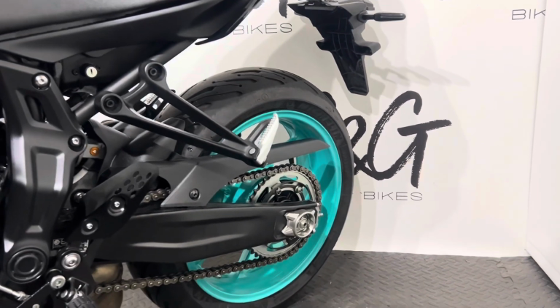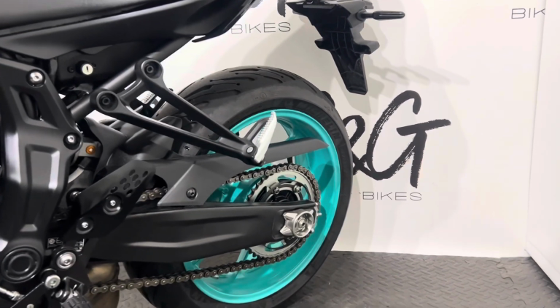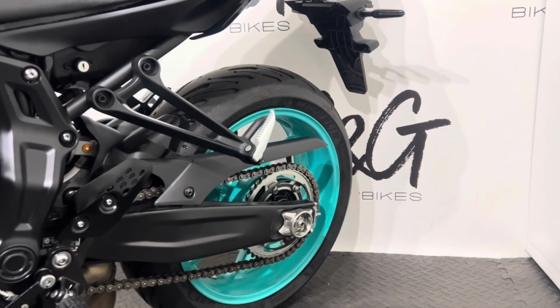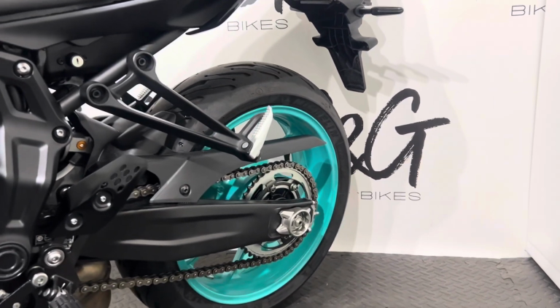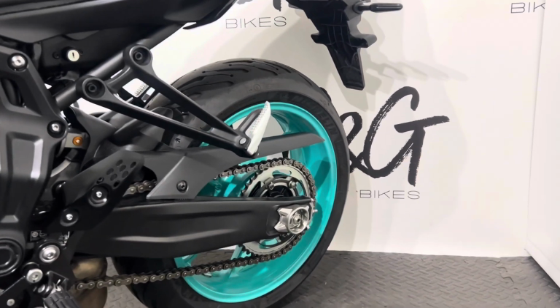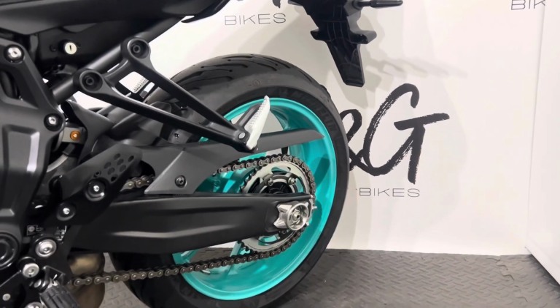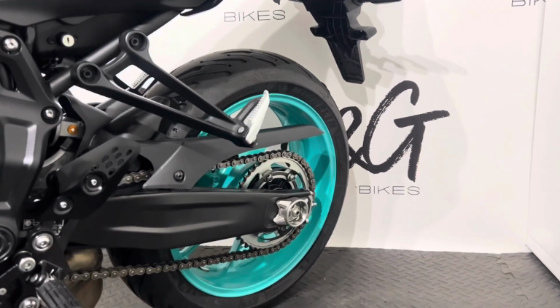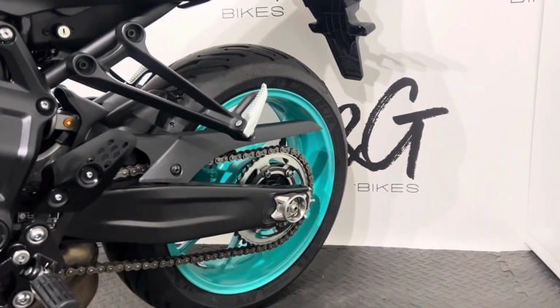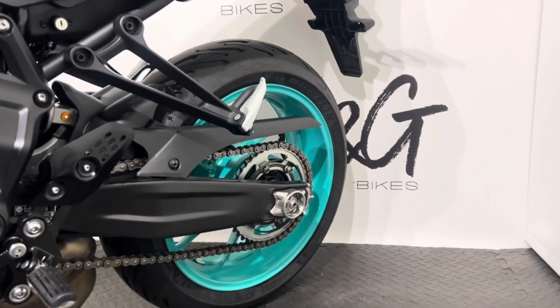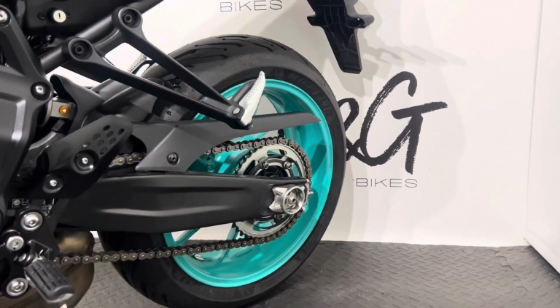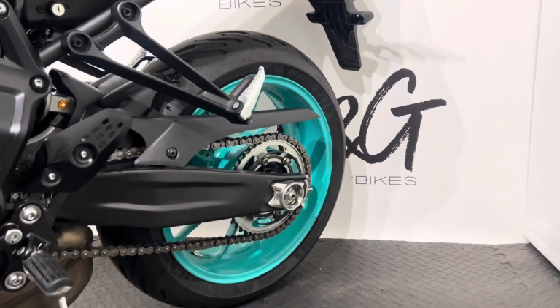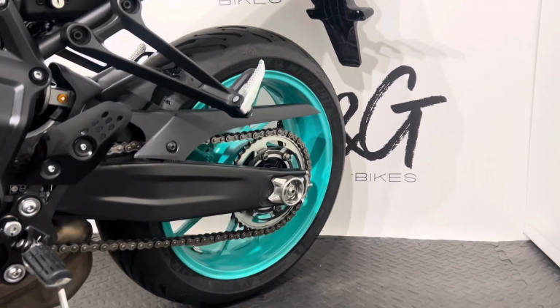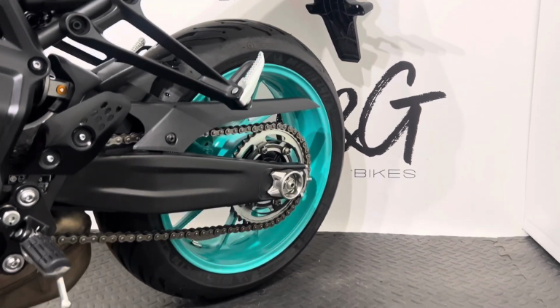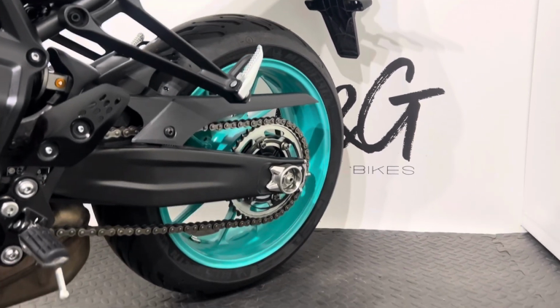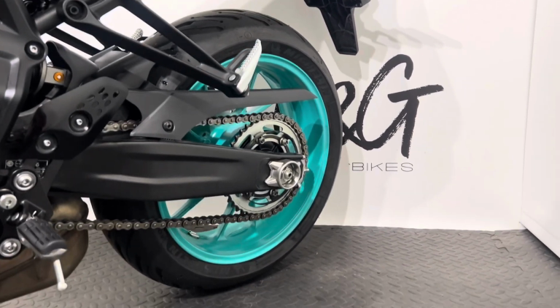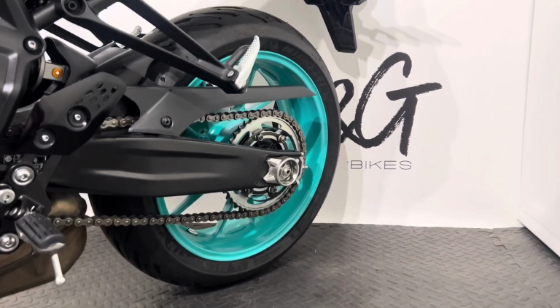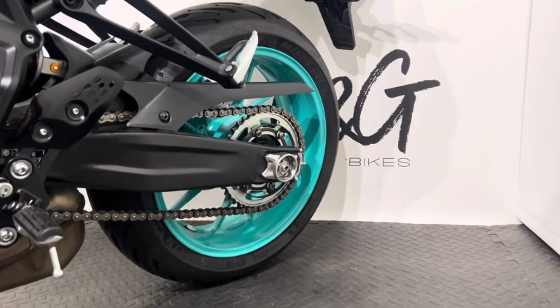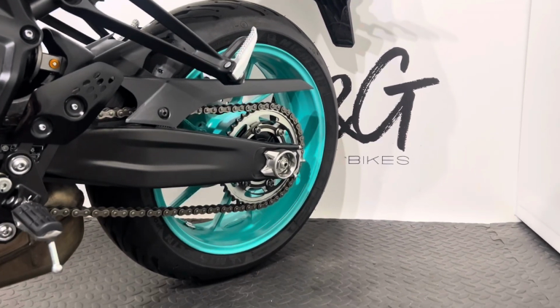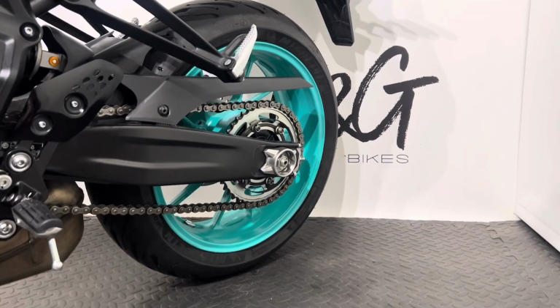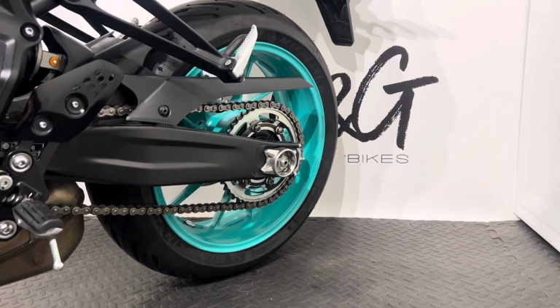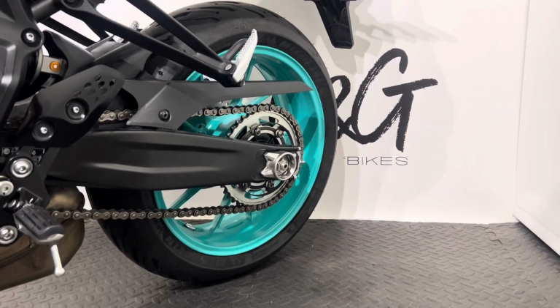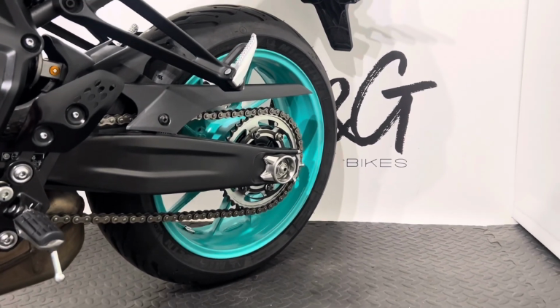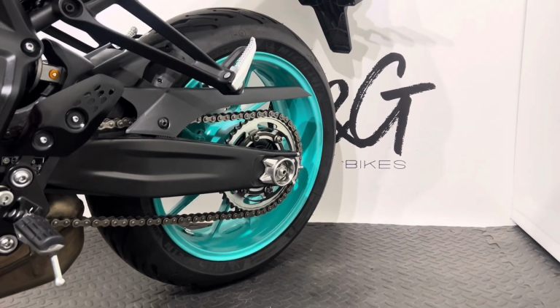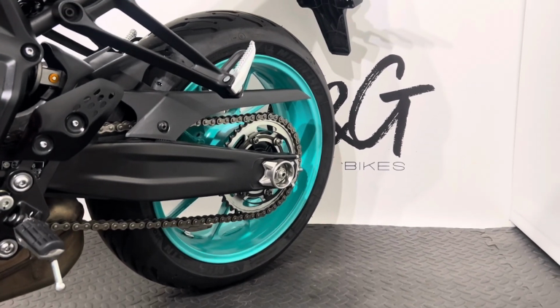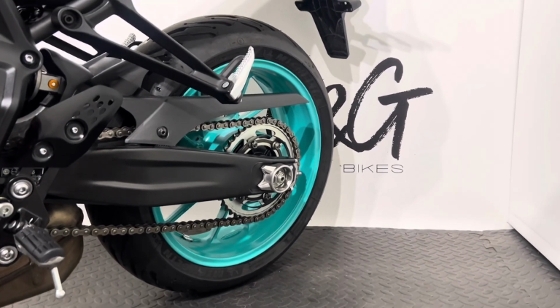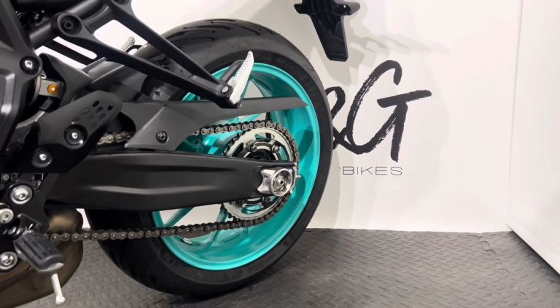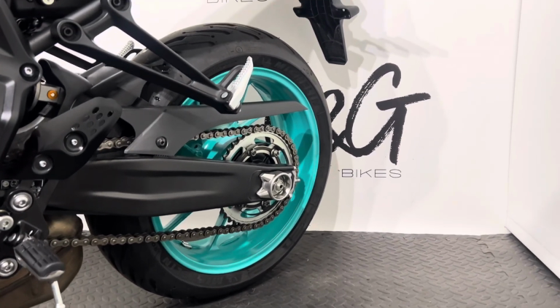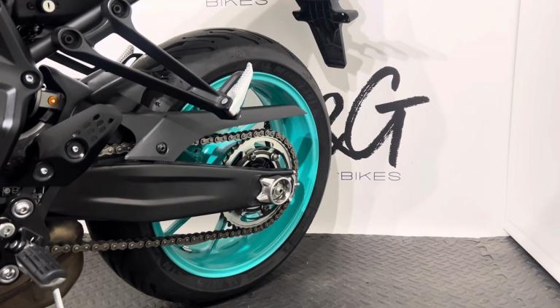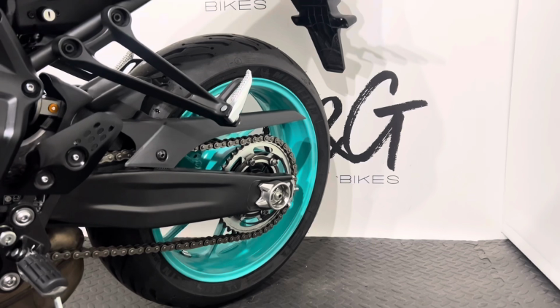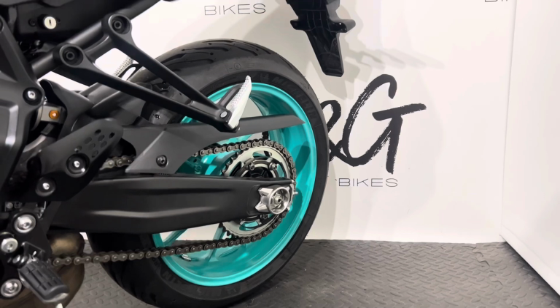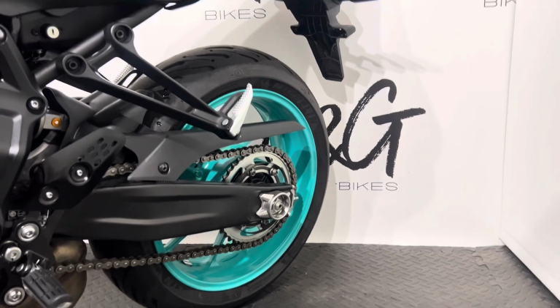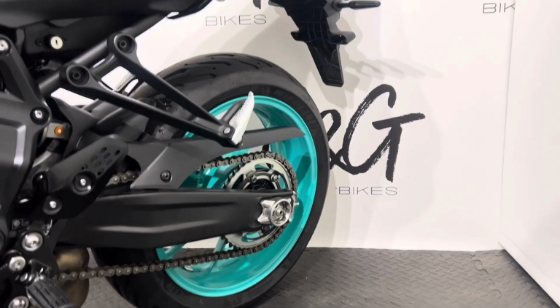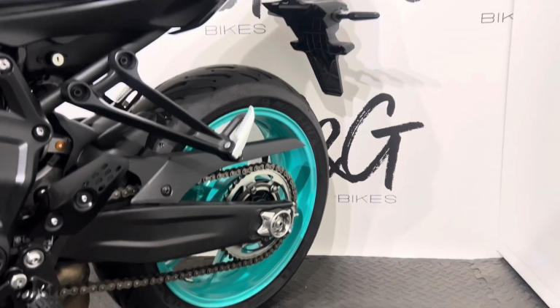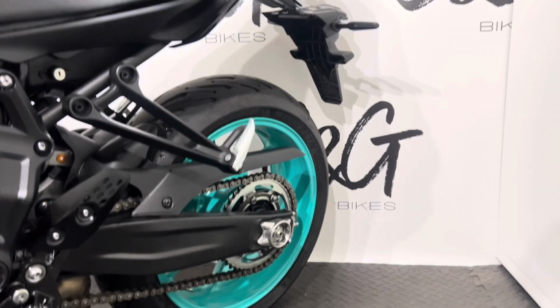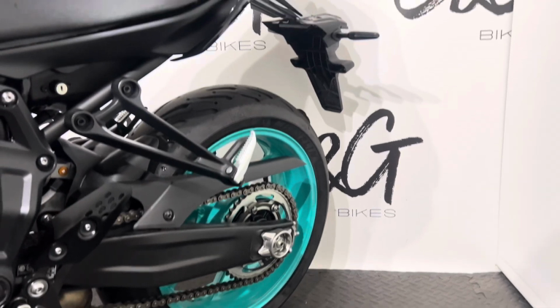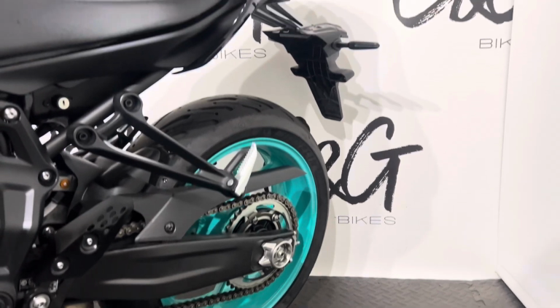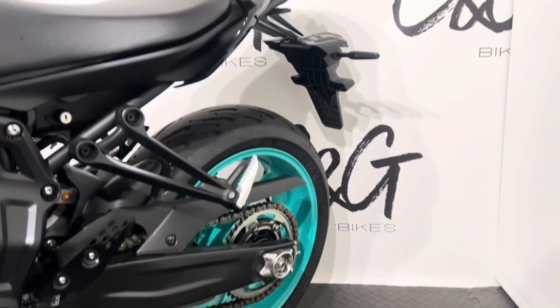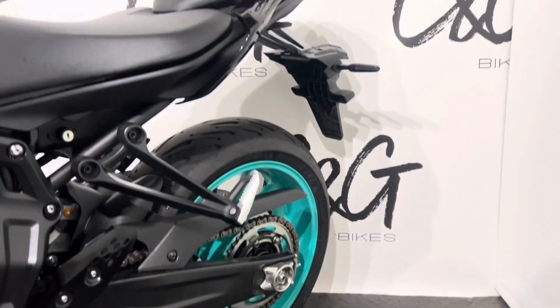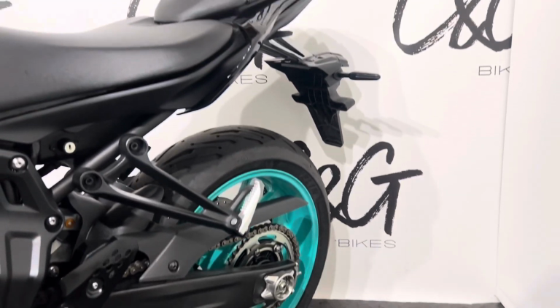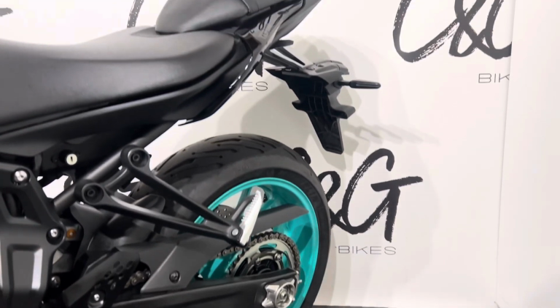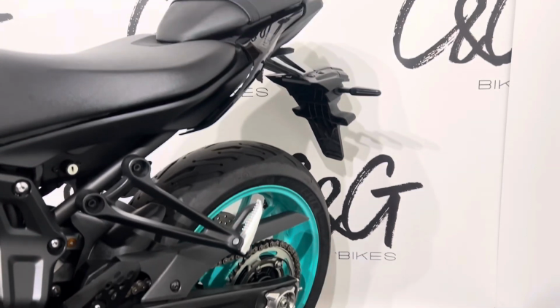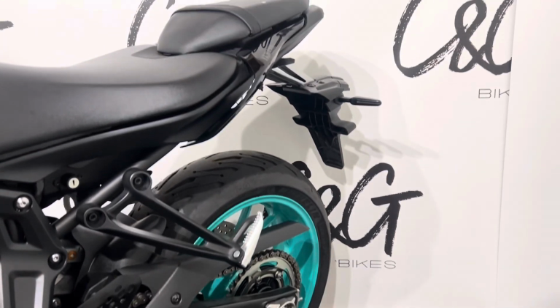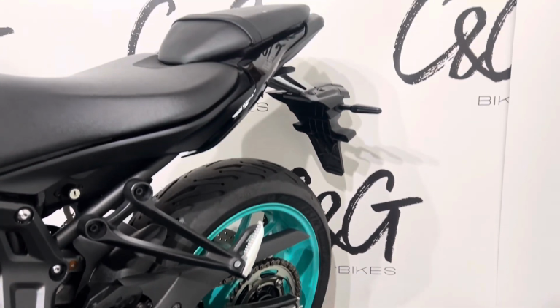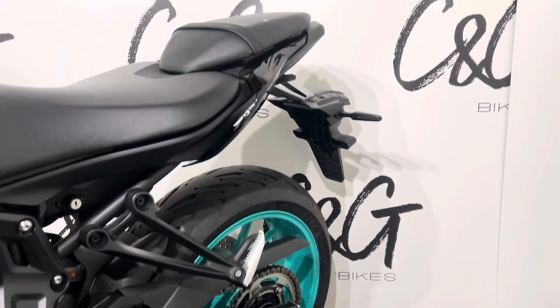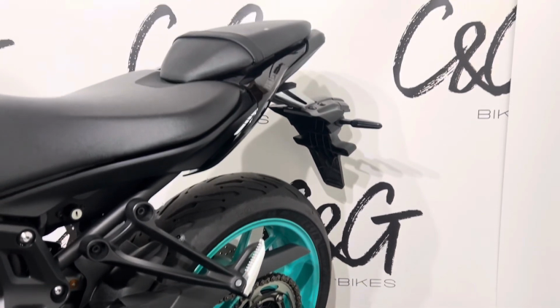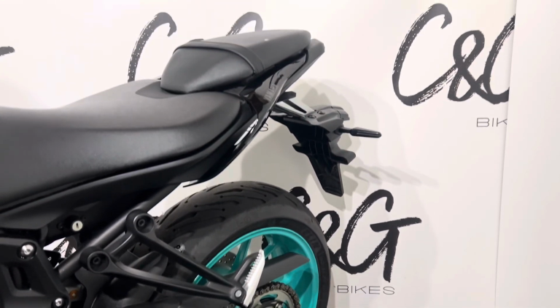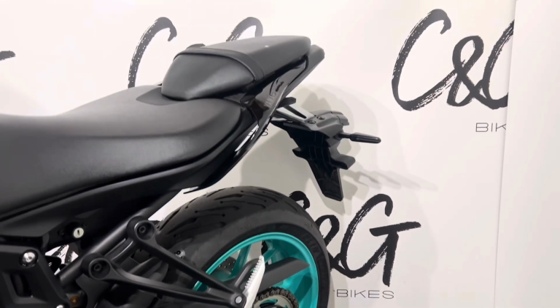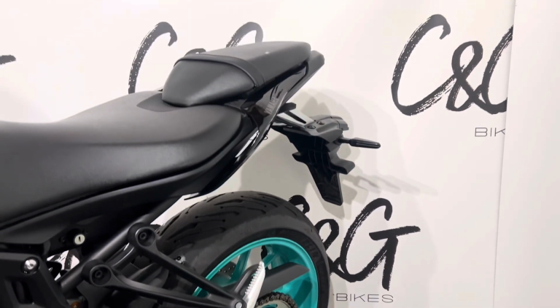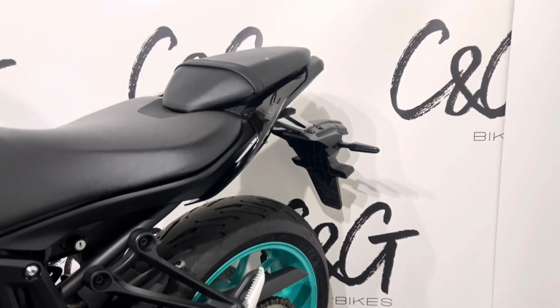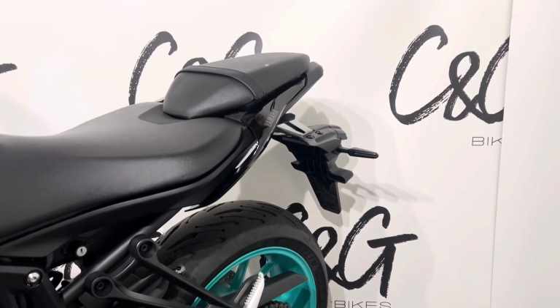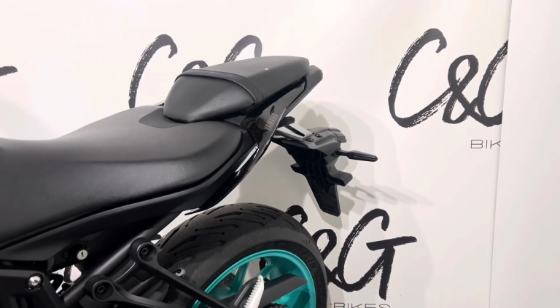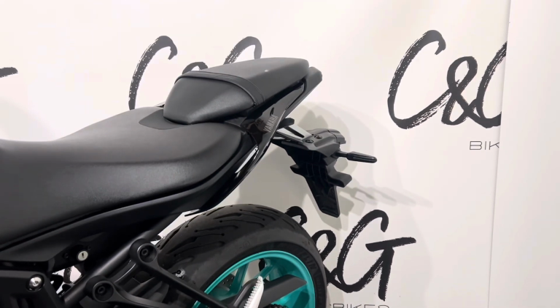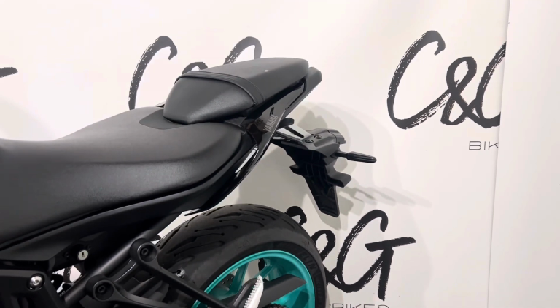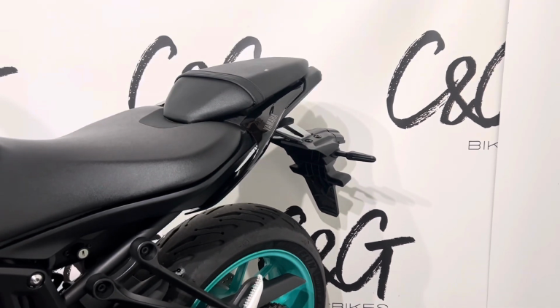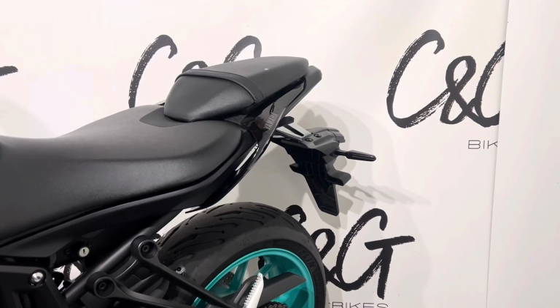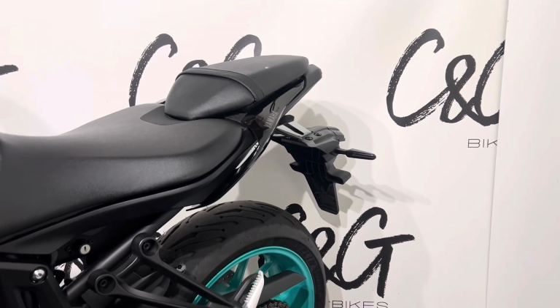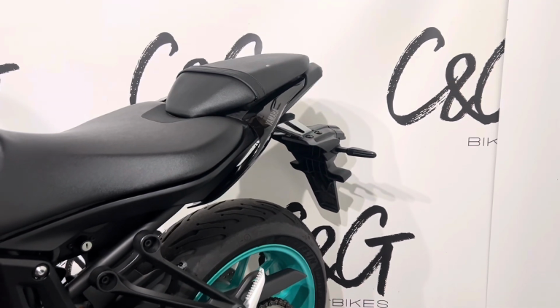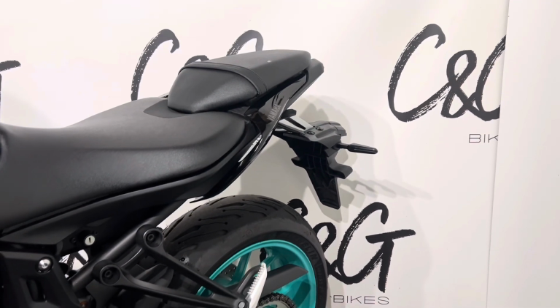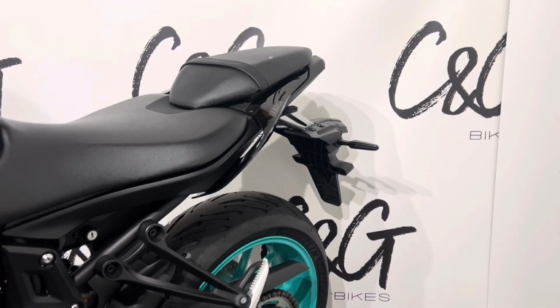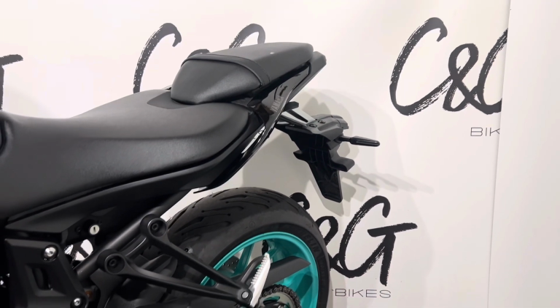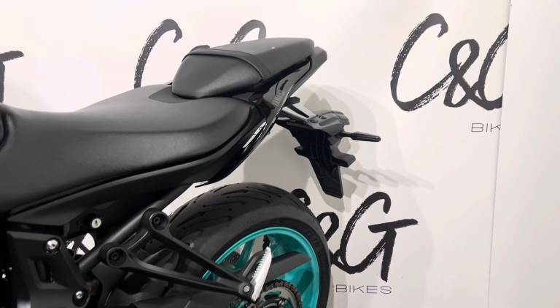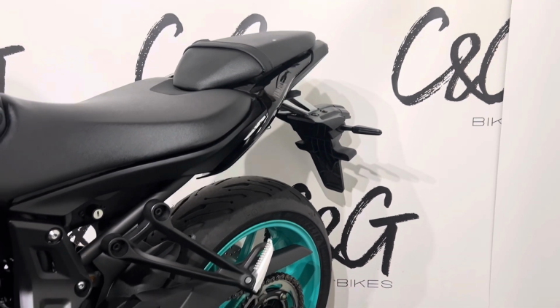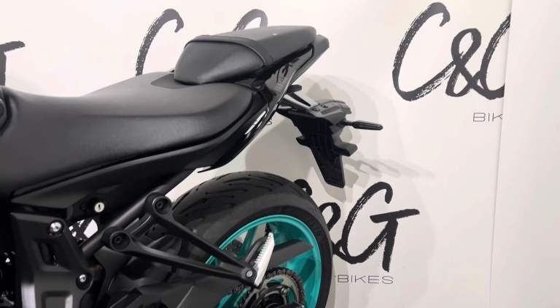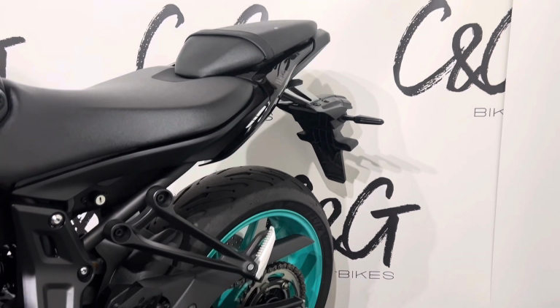Chain and sprocket both in really good condition, as well as the tyres both front and rear, and the brakes — both discs and pads.